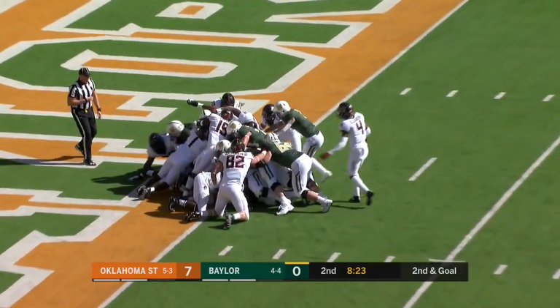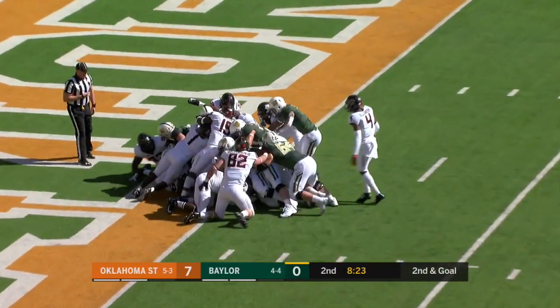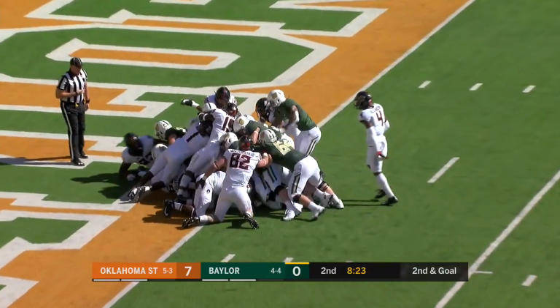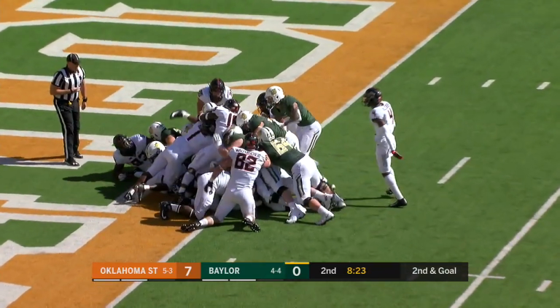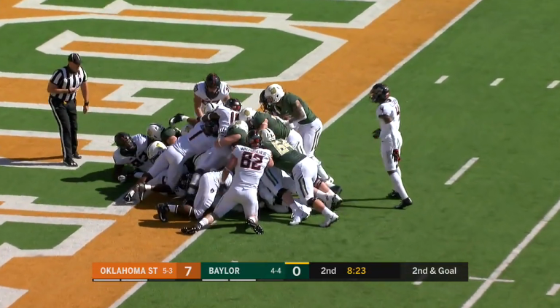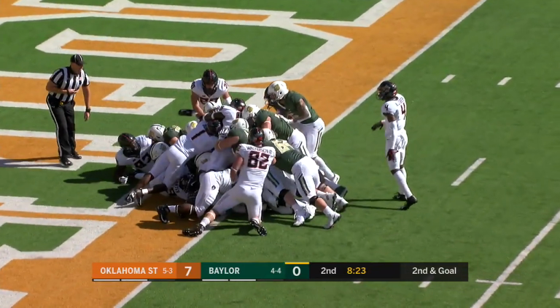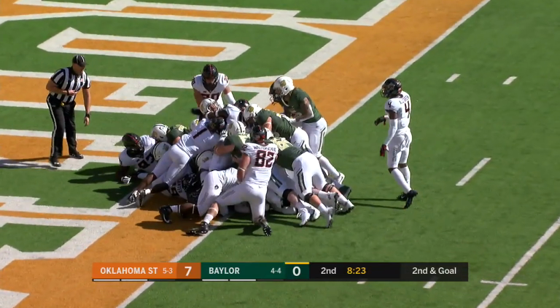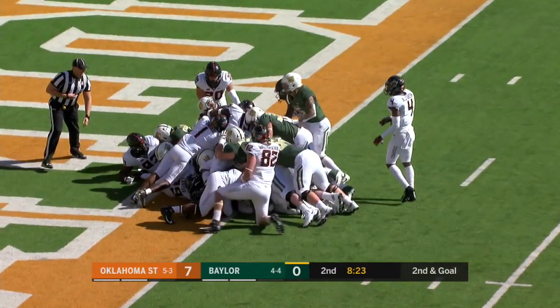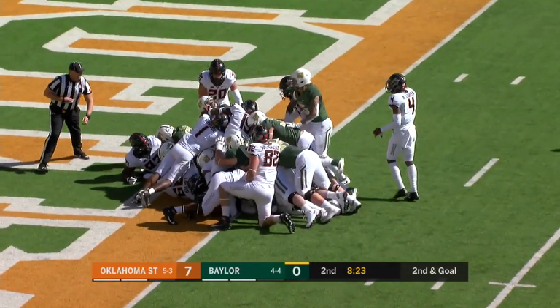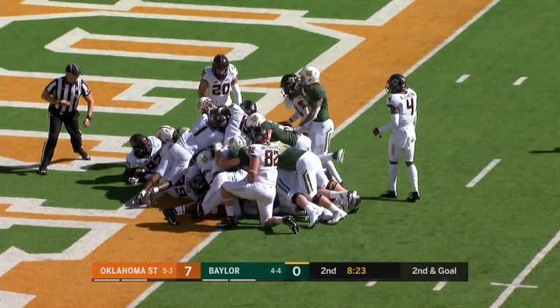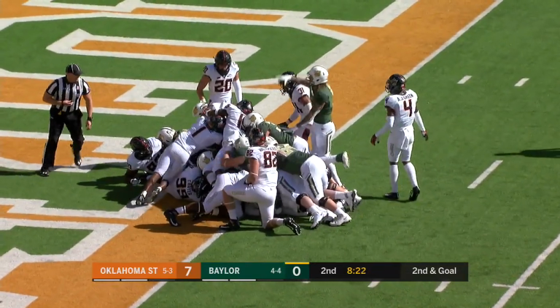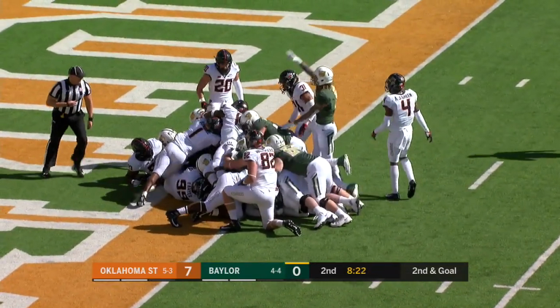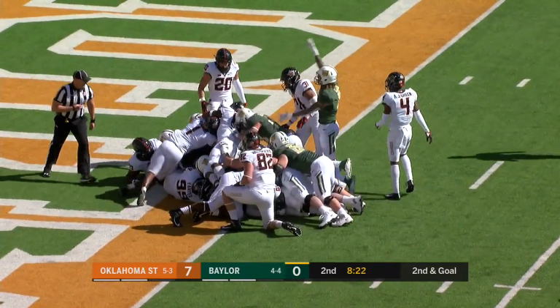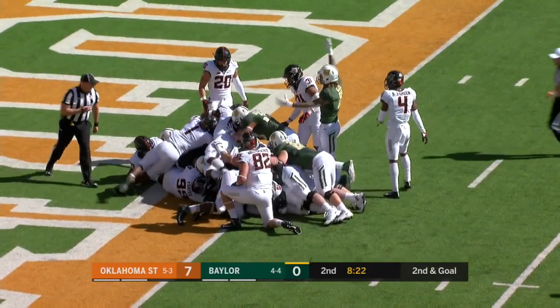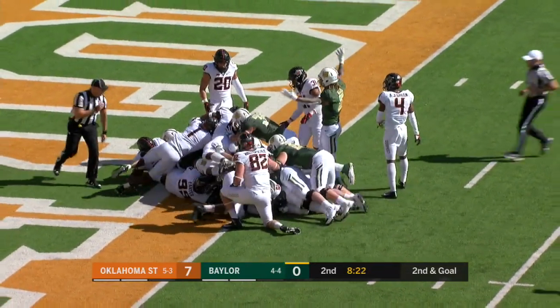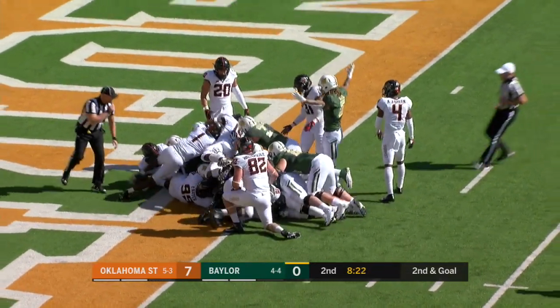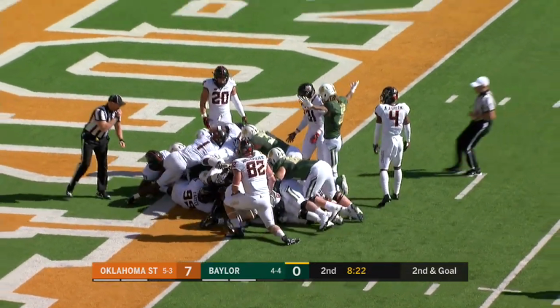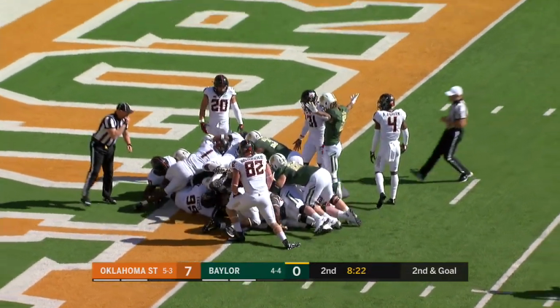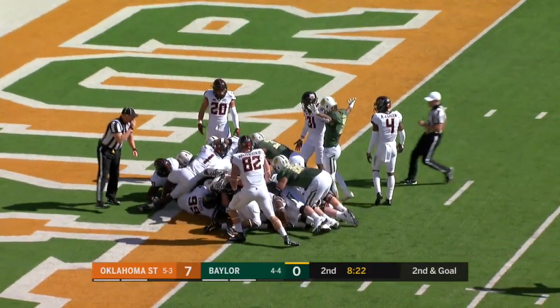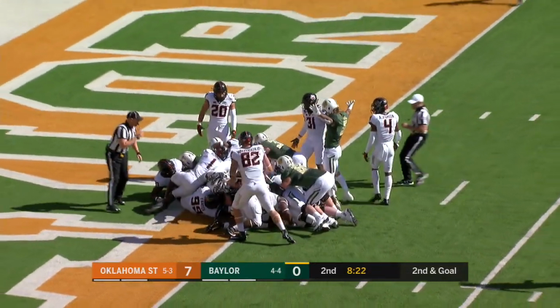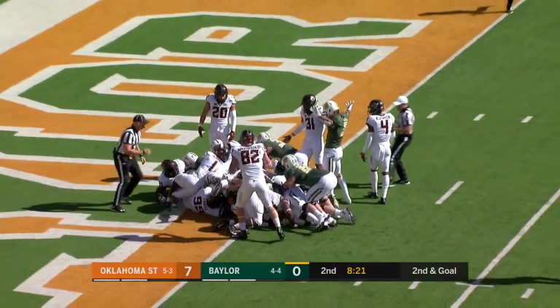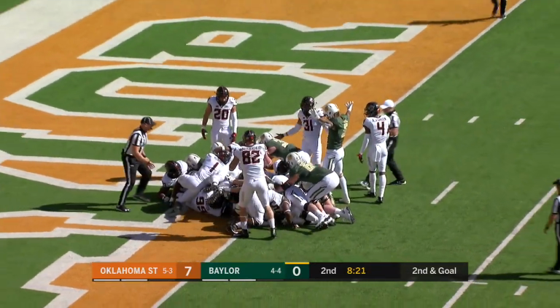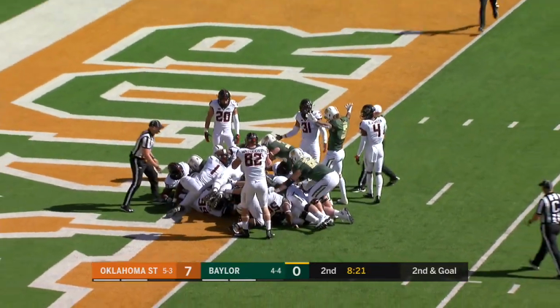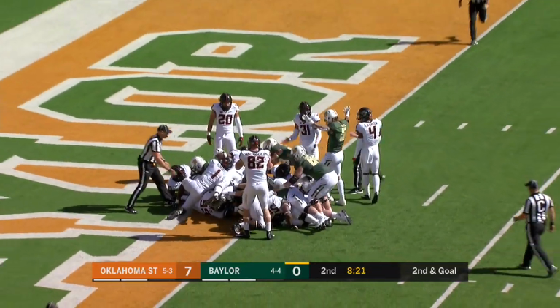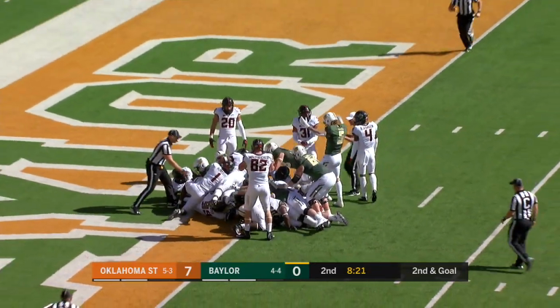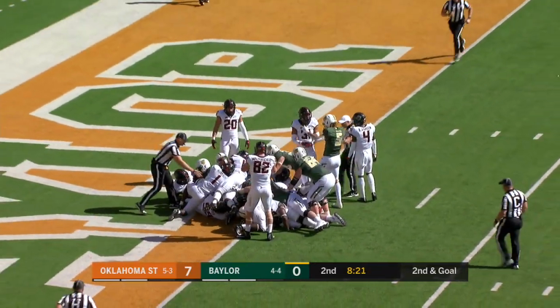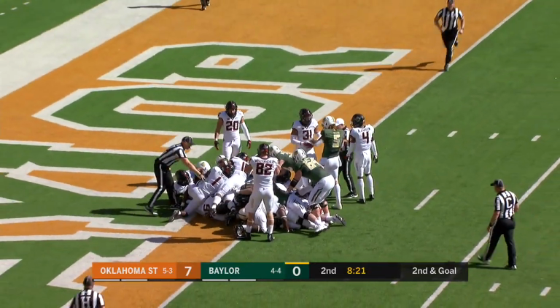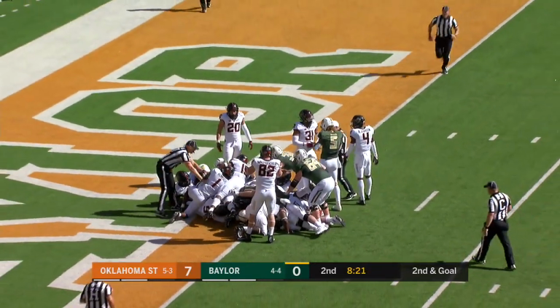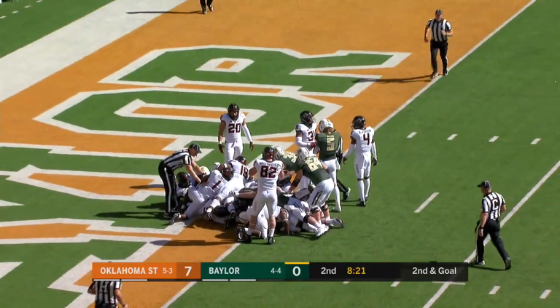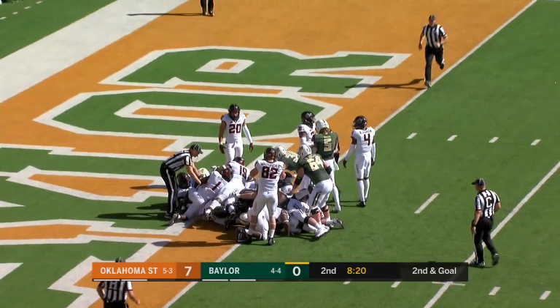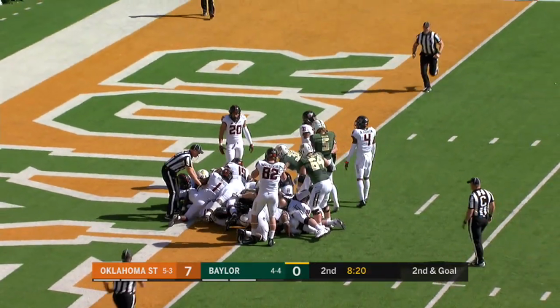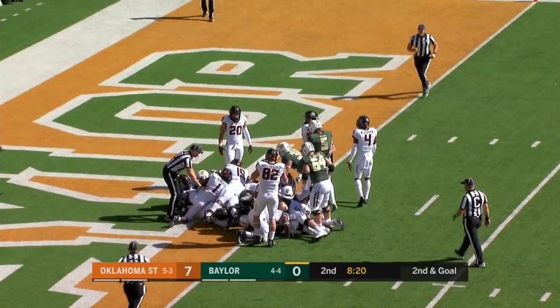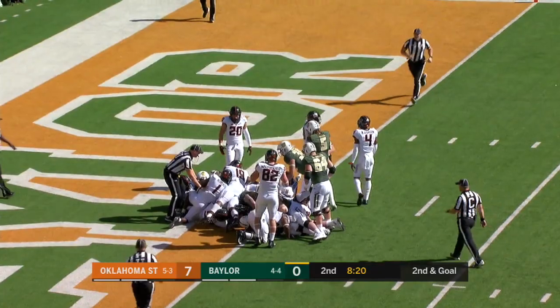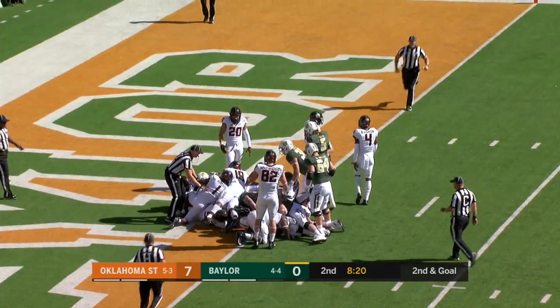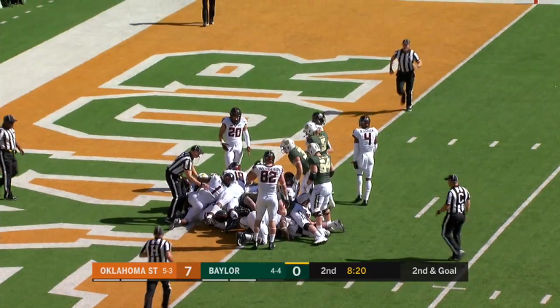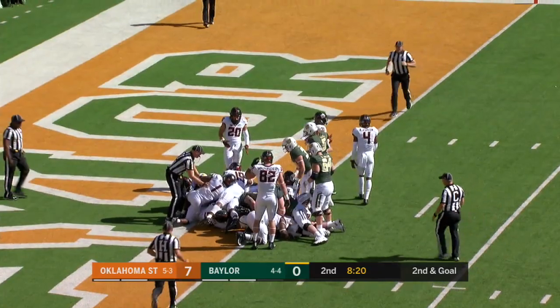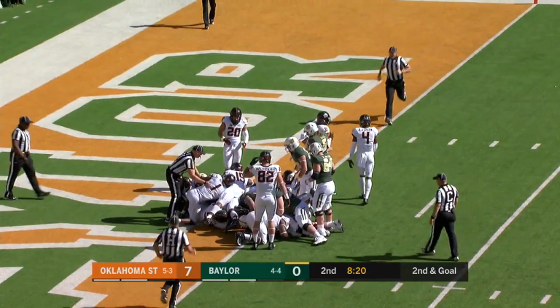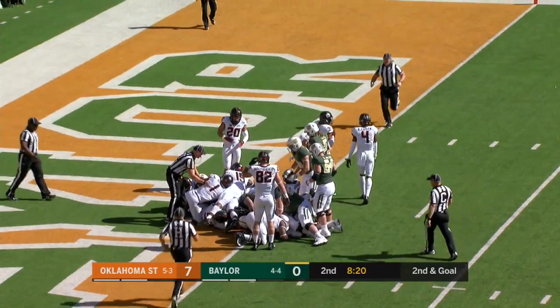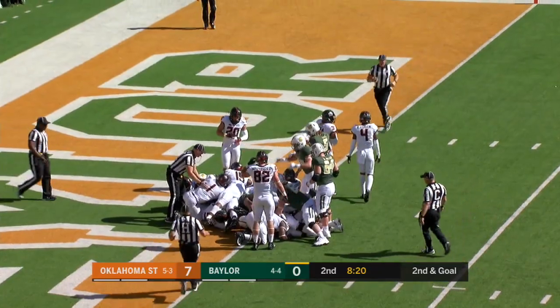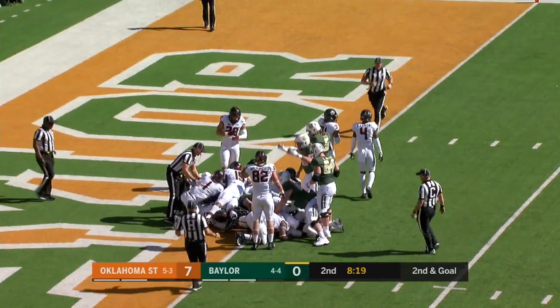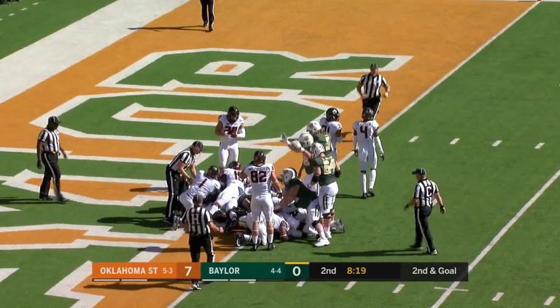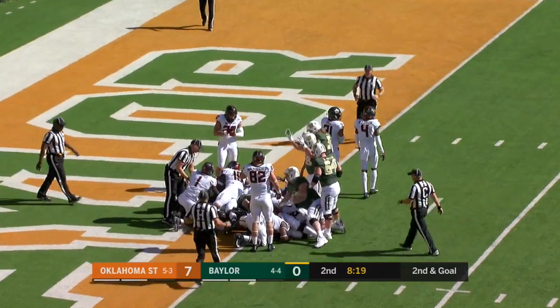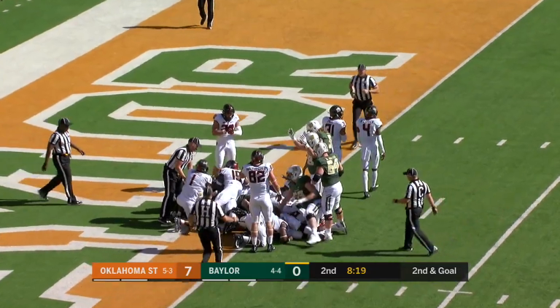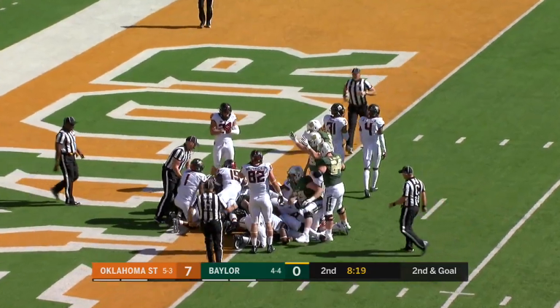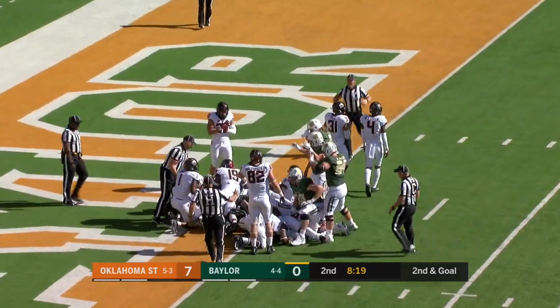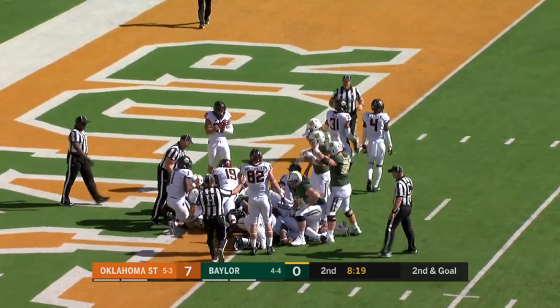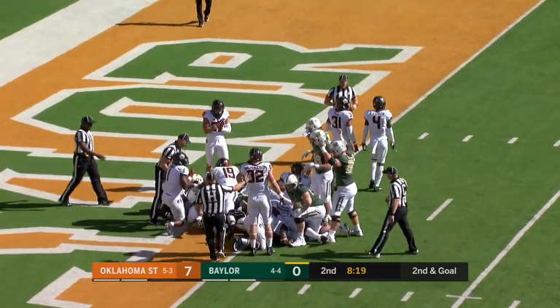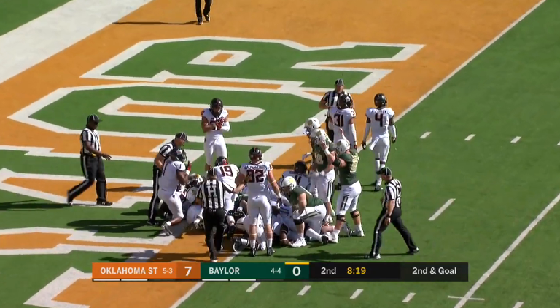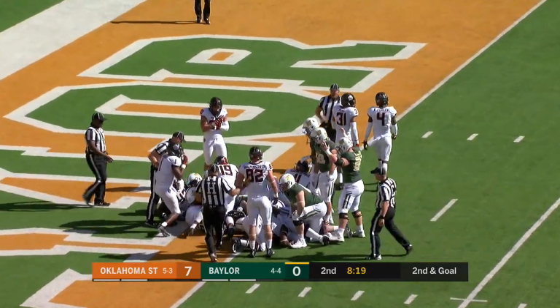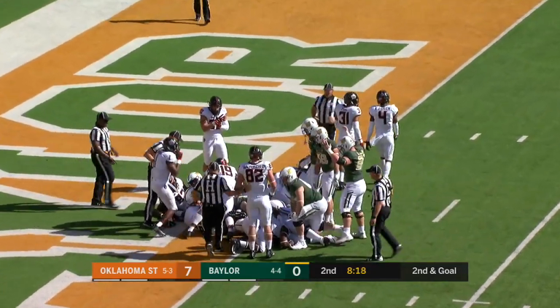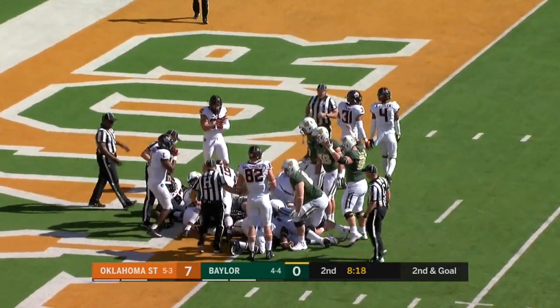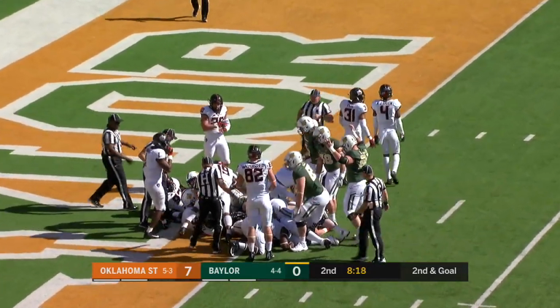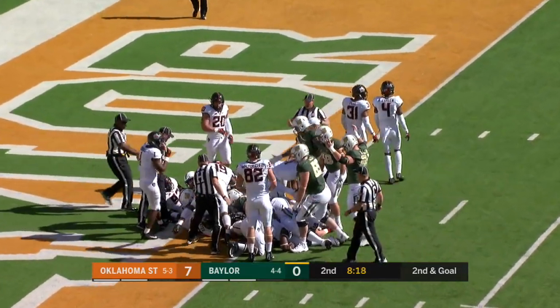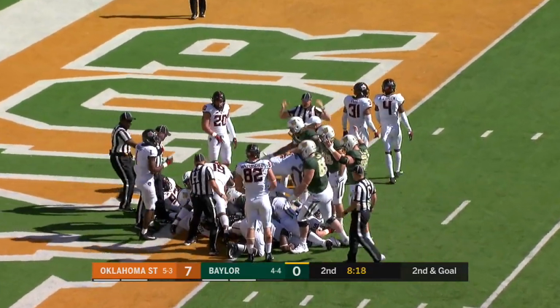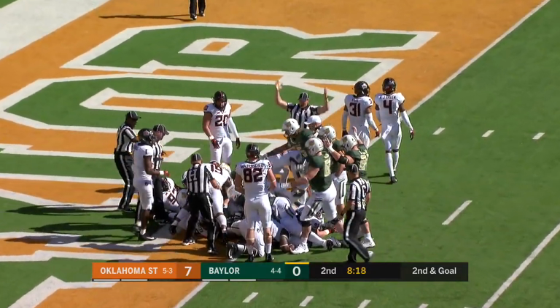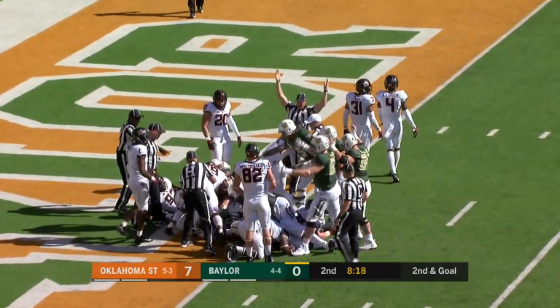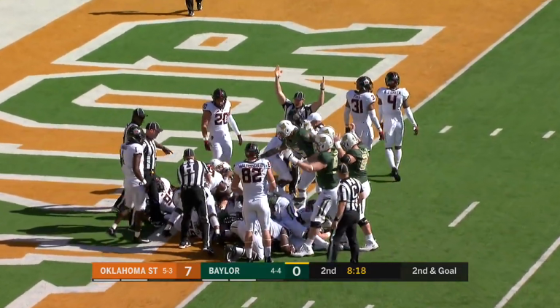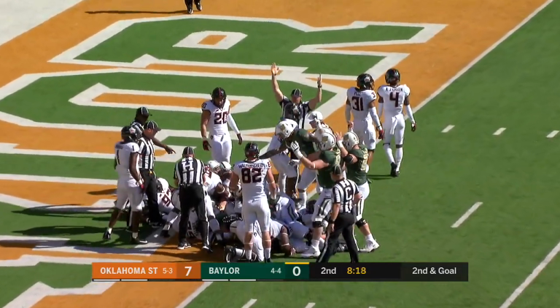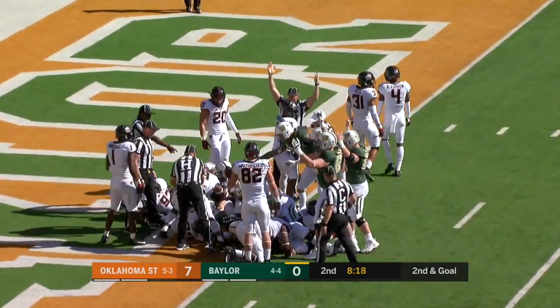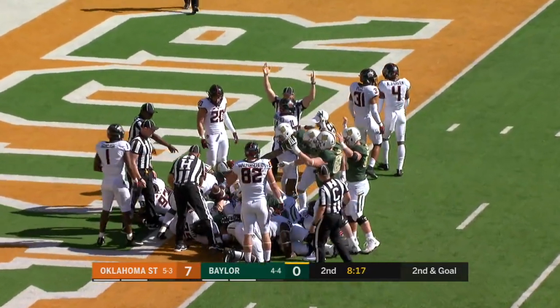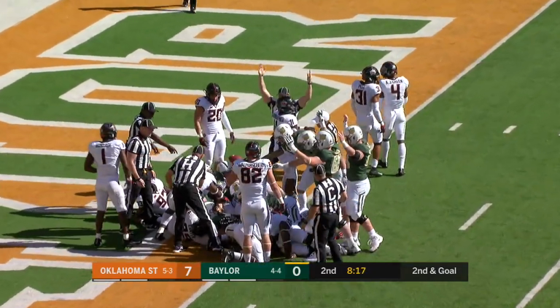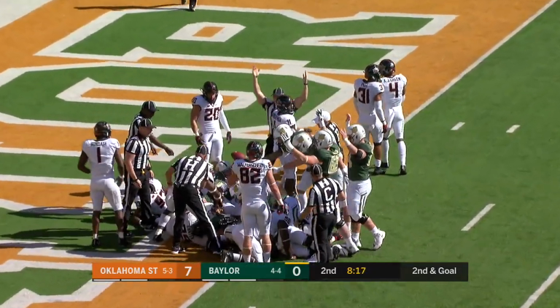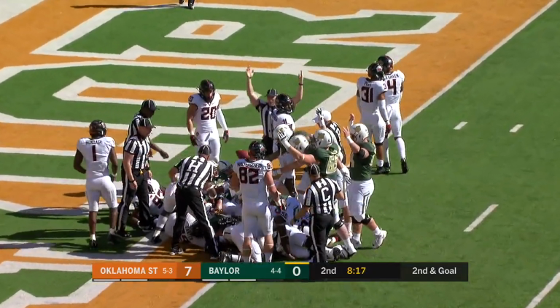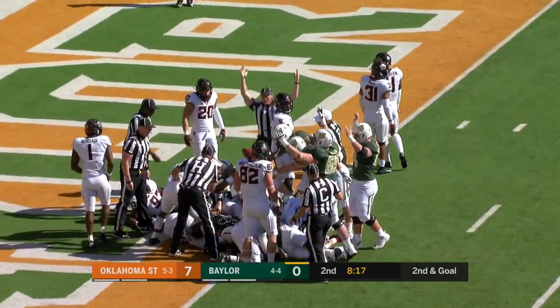It's time to sneak up the middle. There's McClendon in — he is!